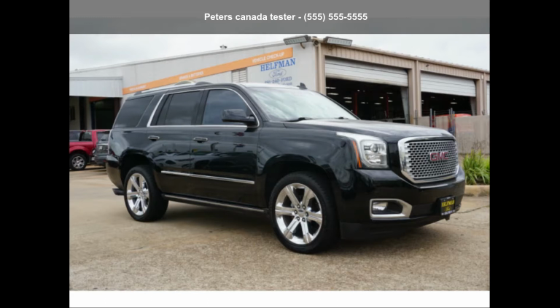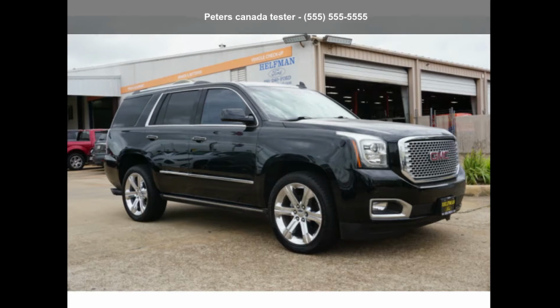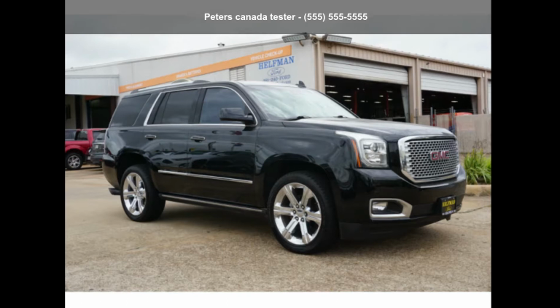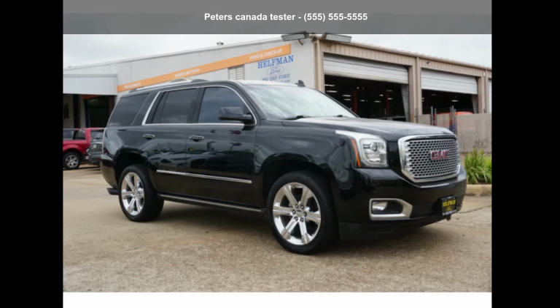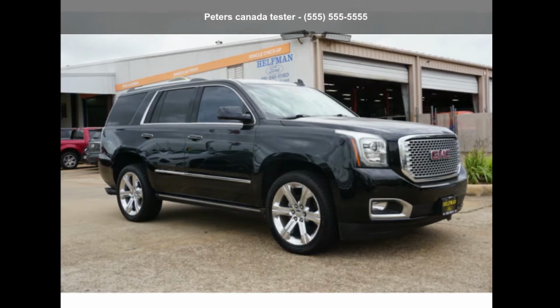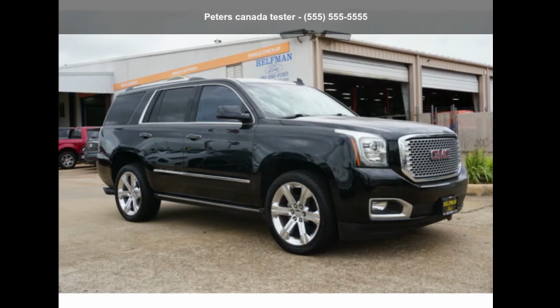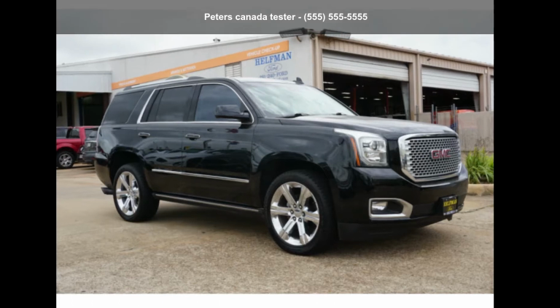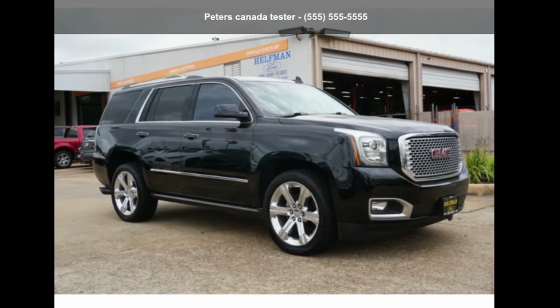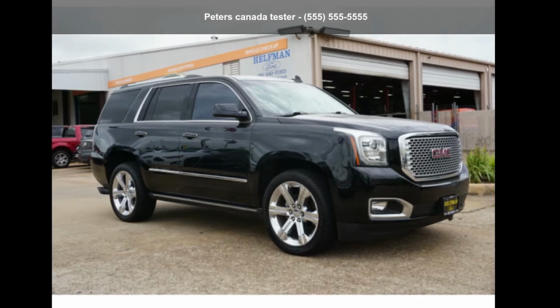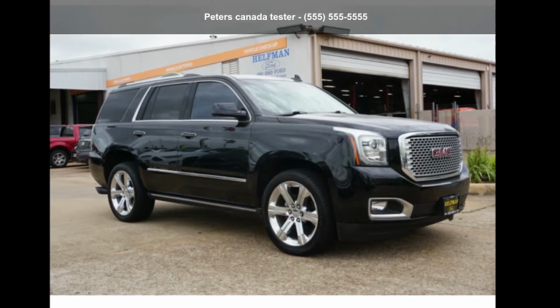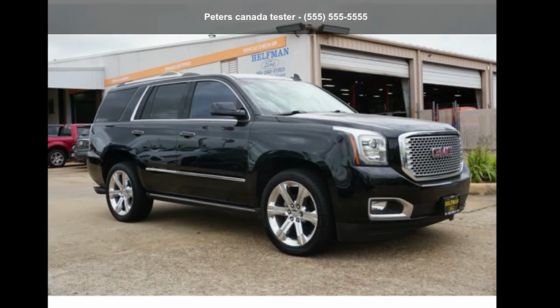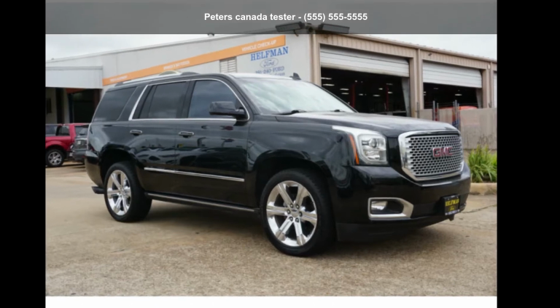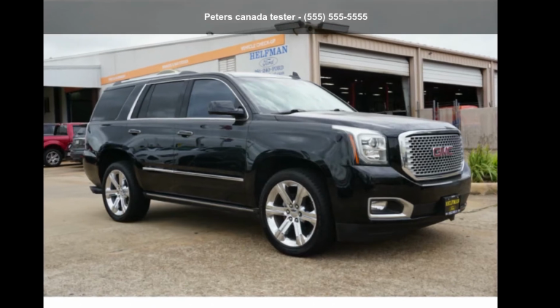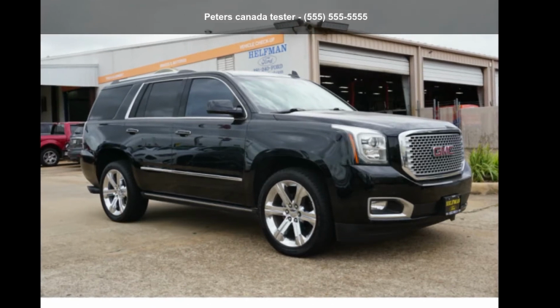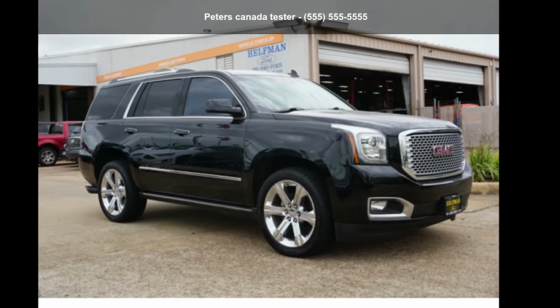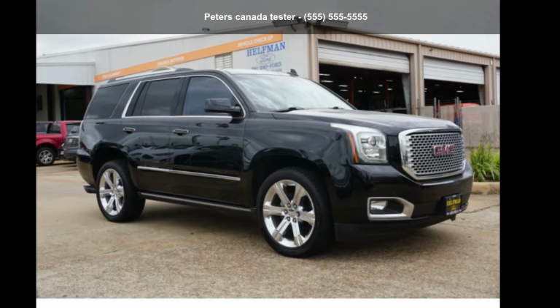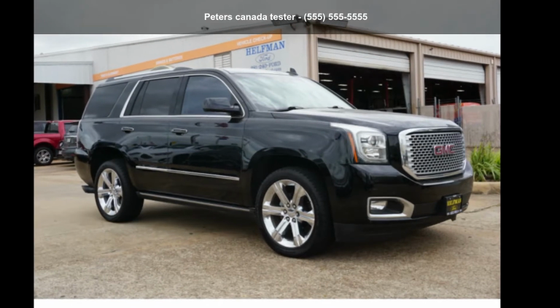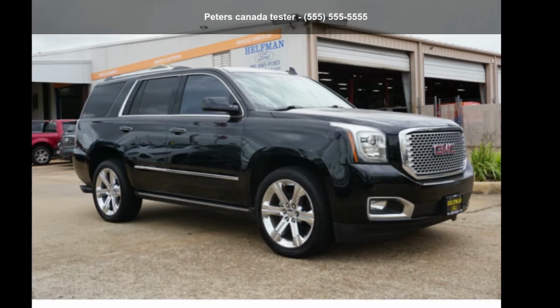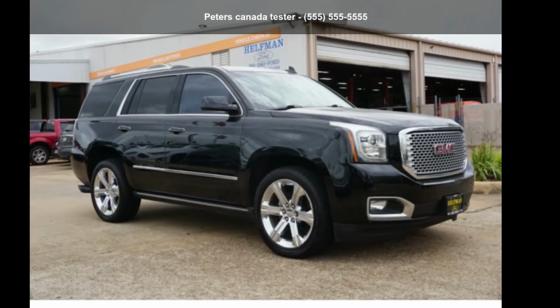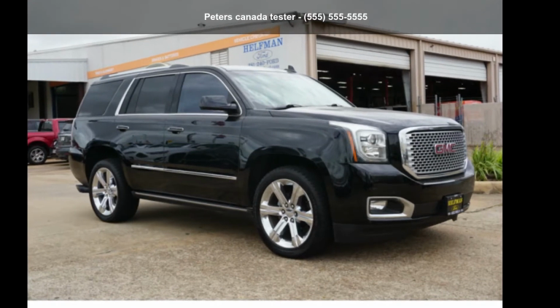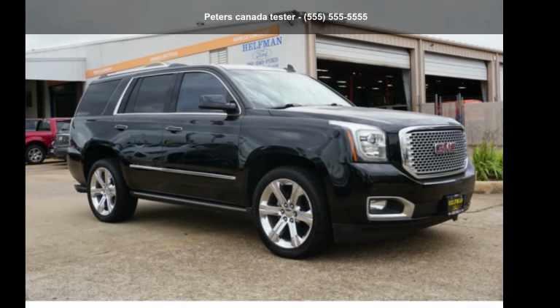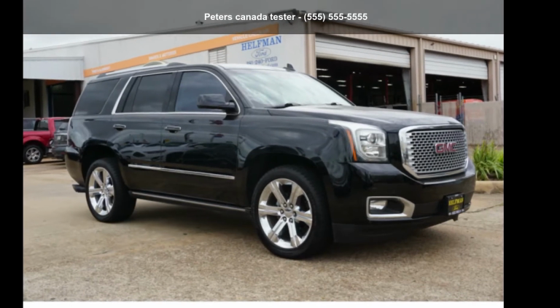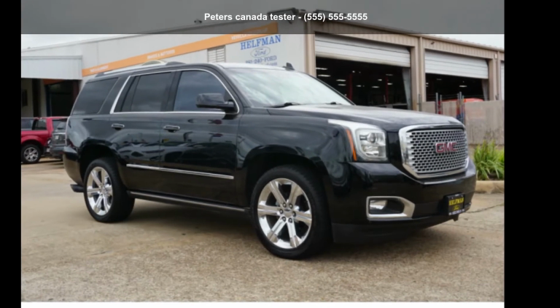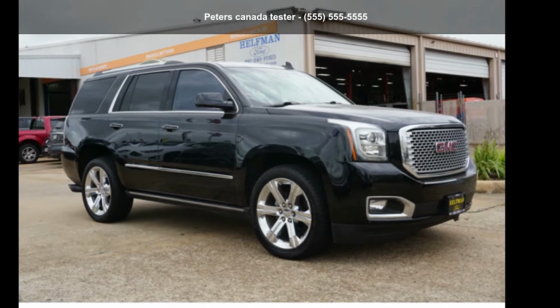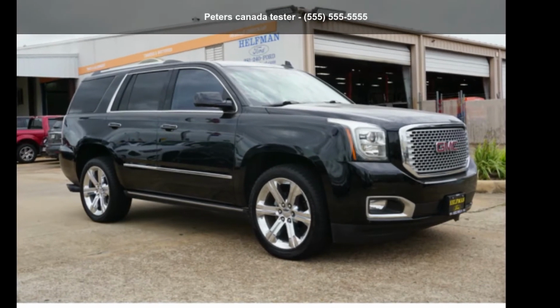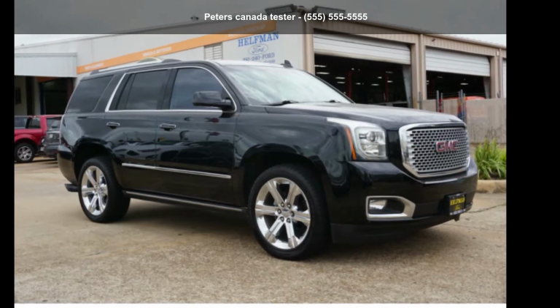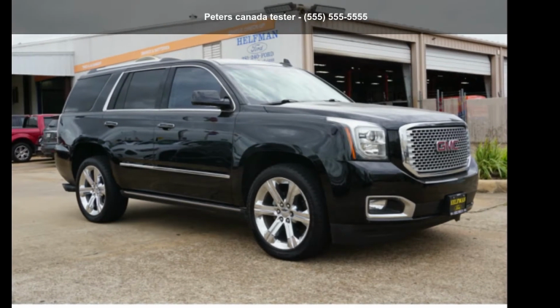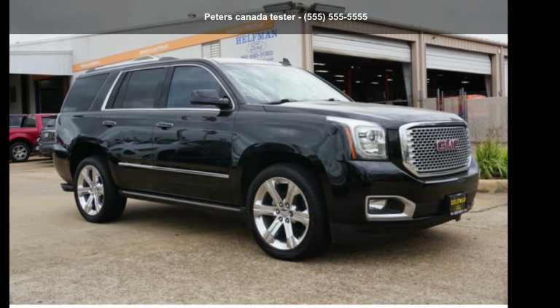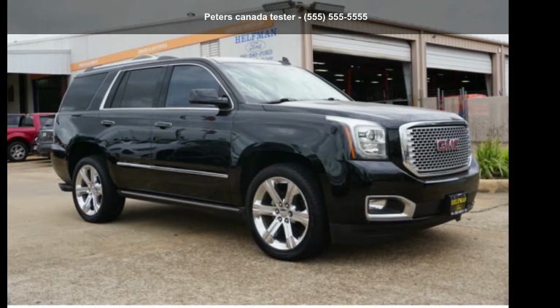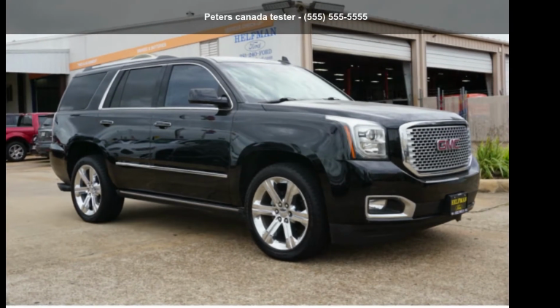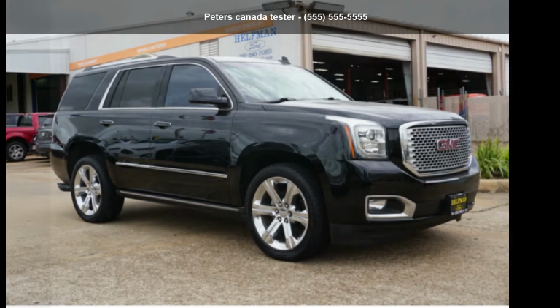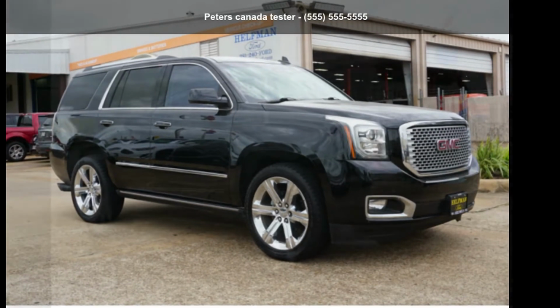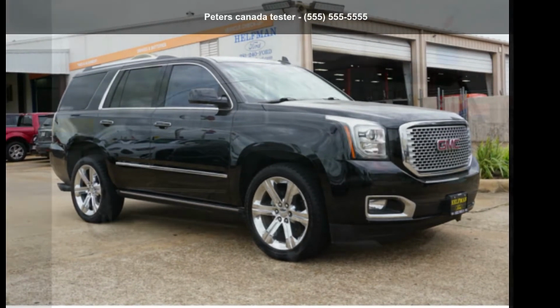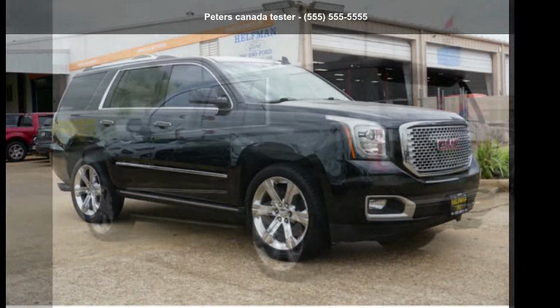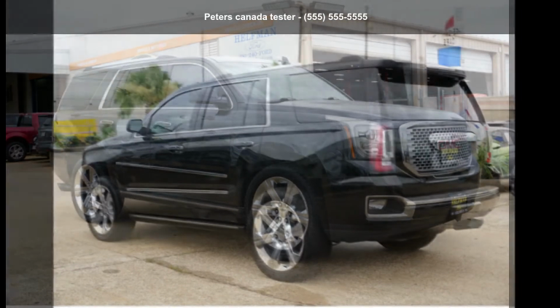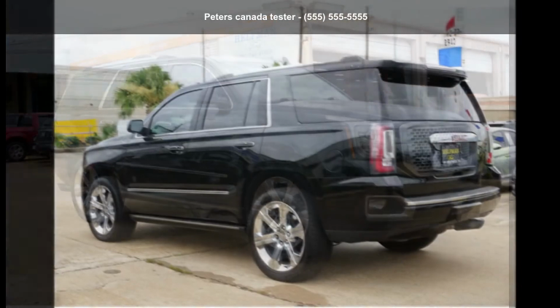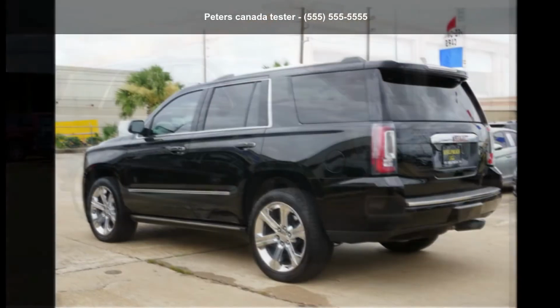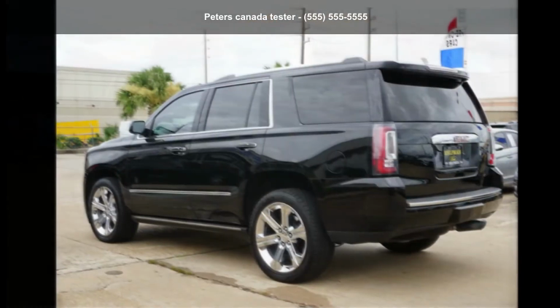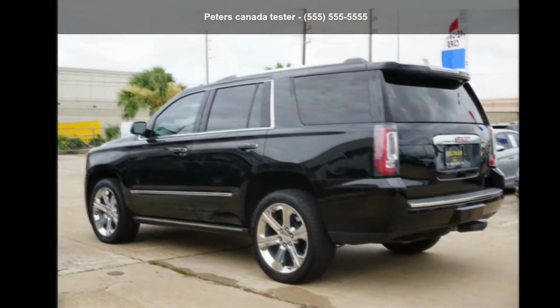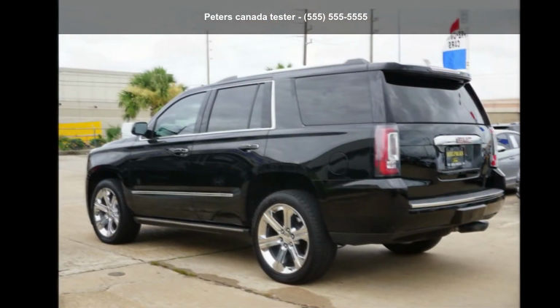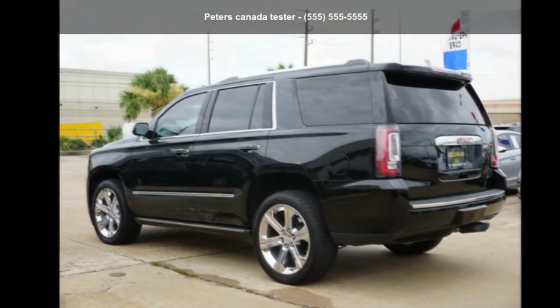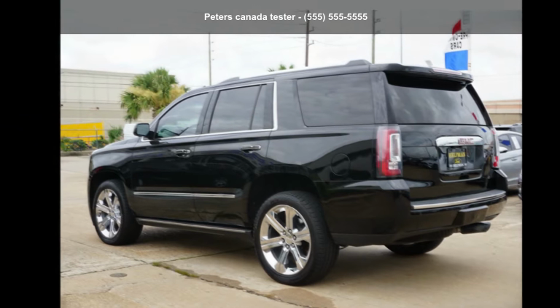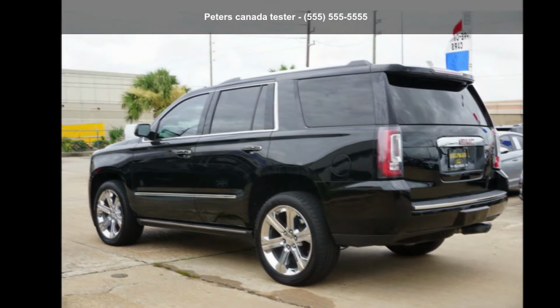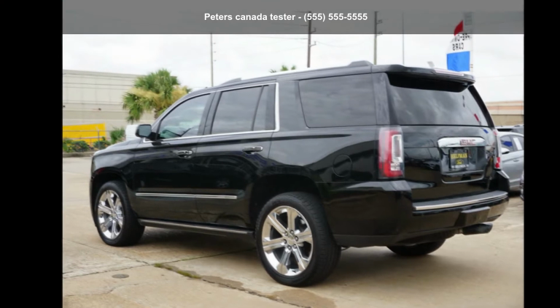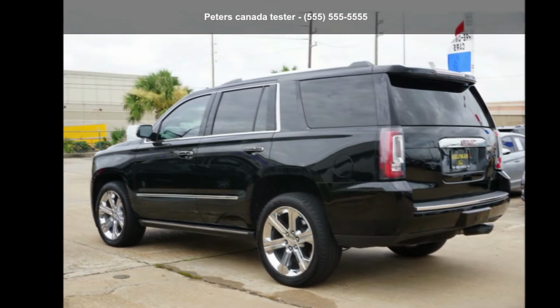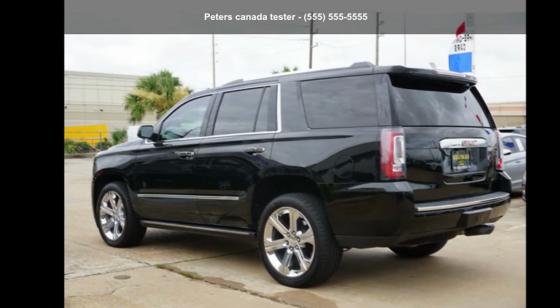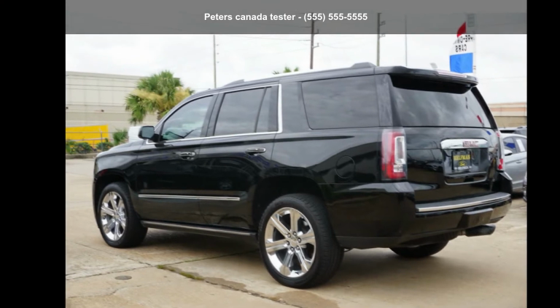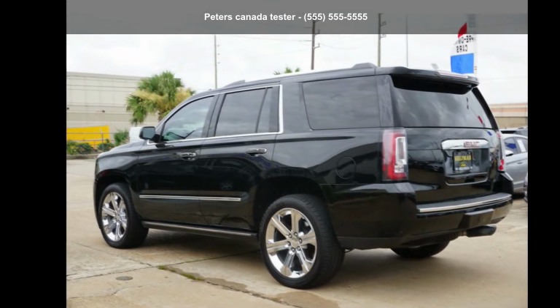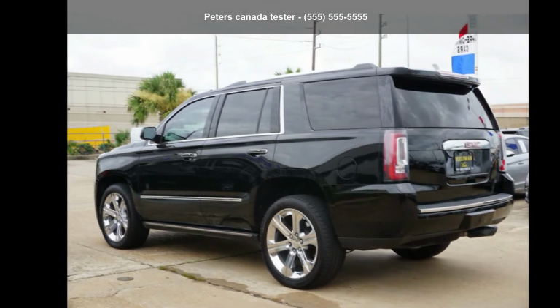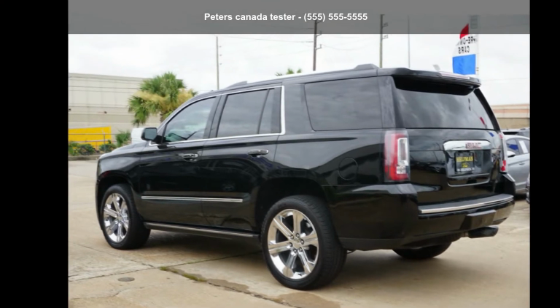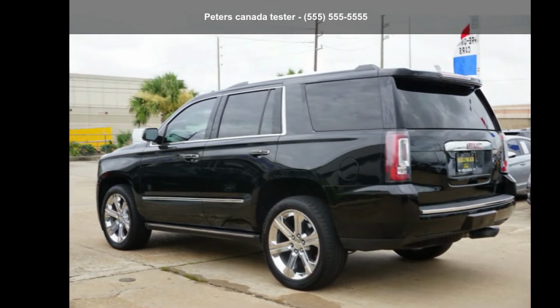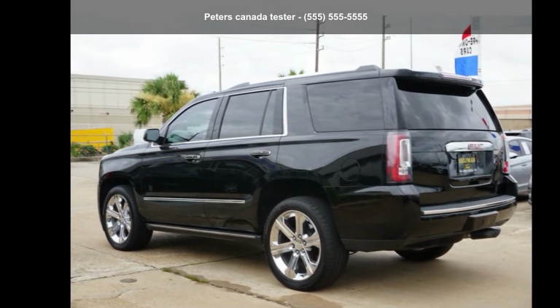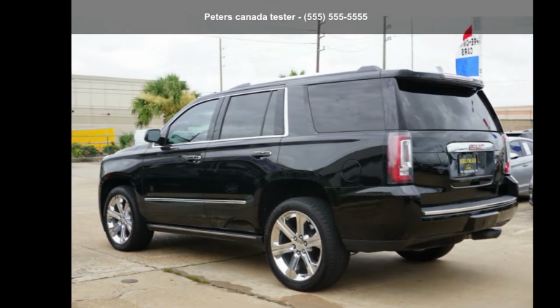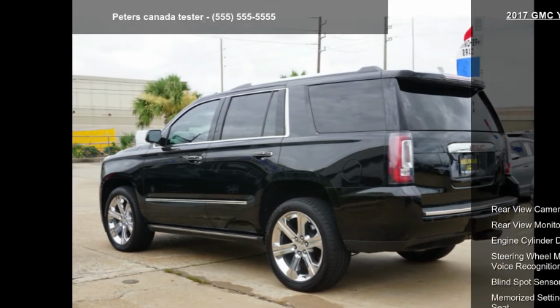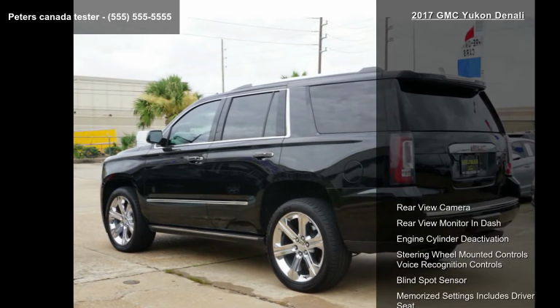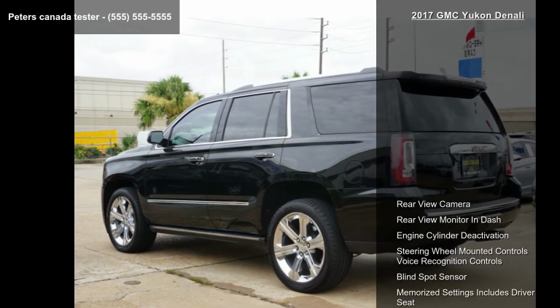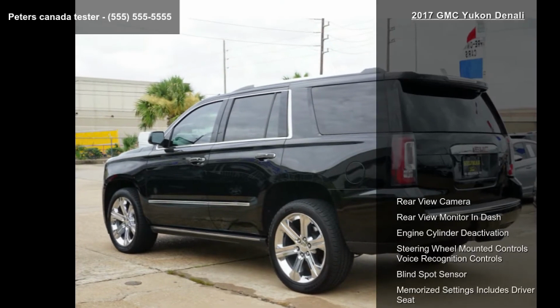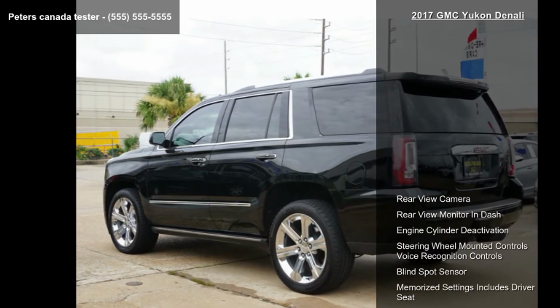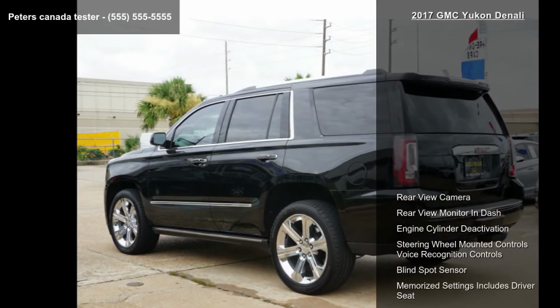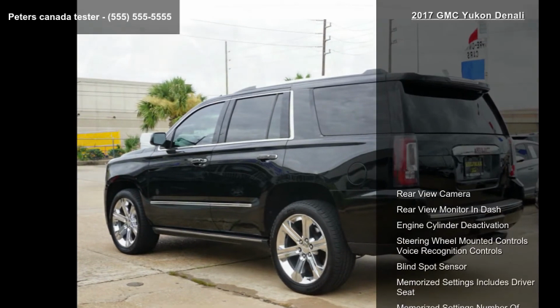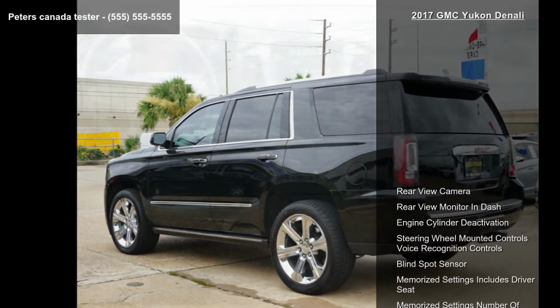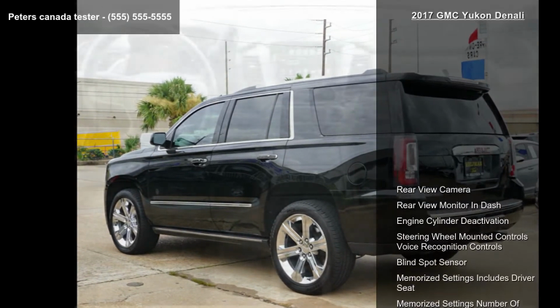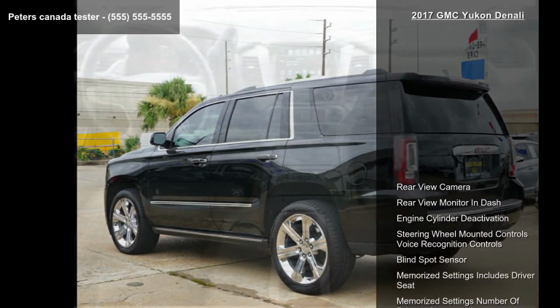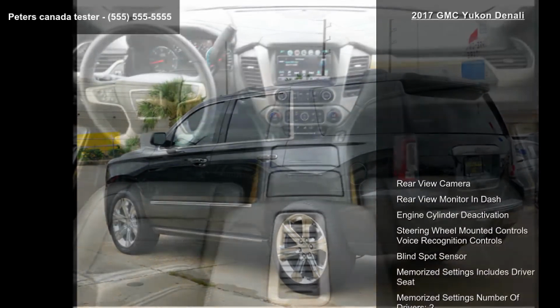Check out this GMC 2017 Yukon Denali. If you are looking for an automobile with great features, look no further.